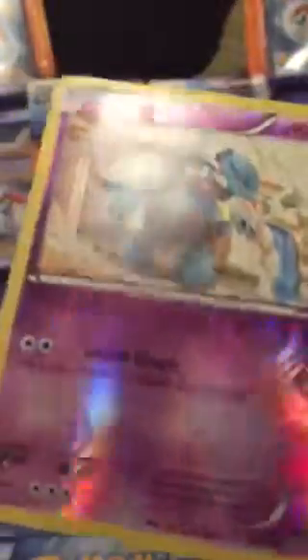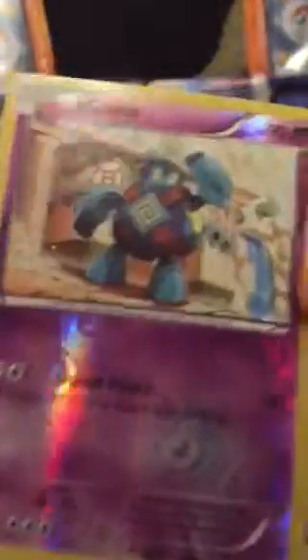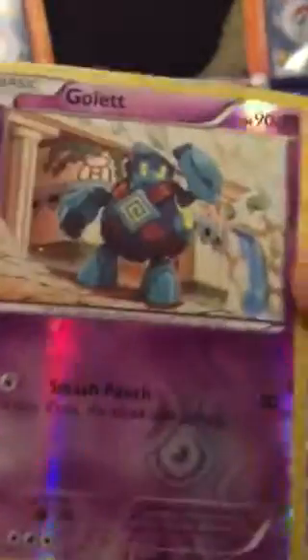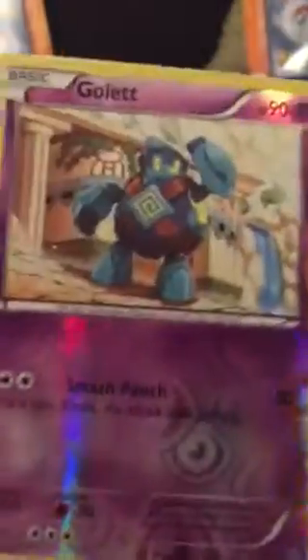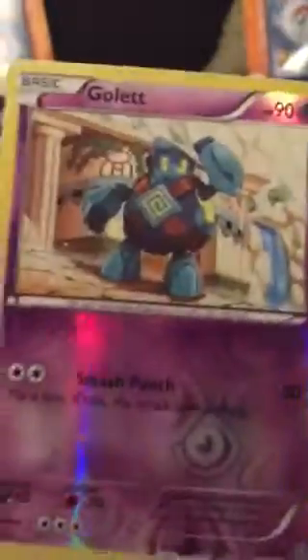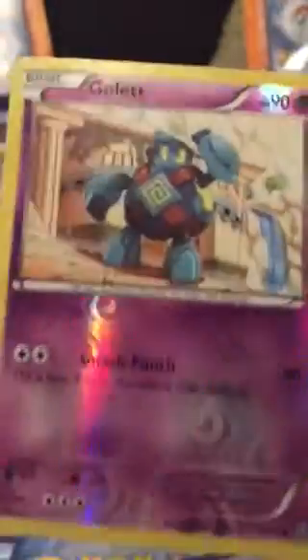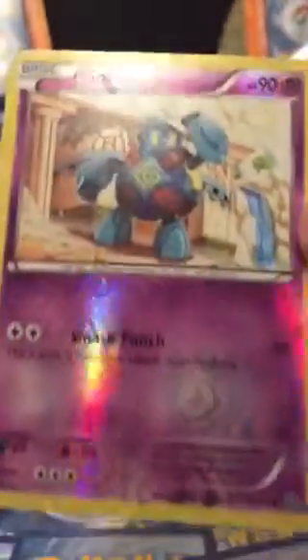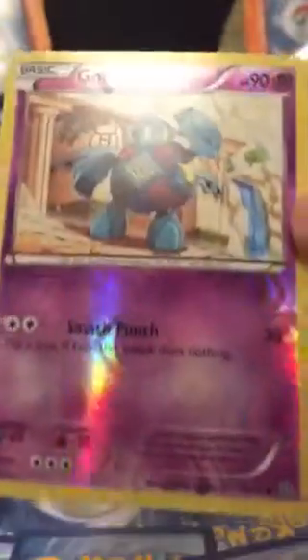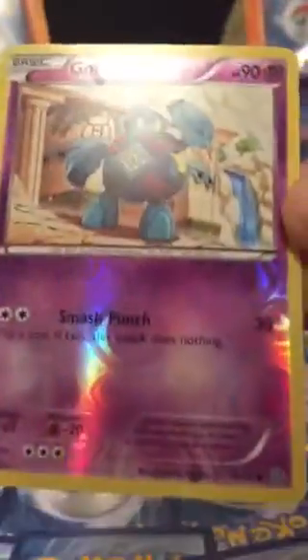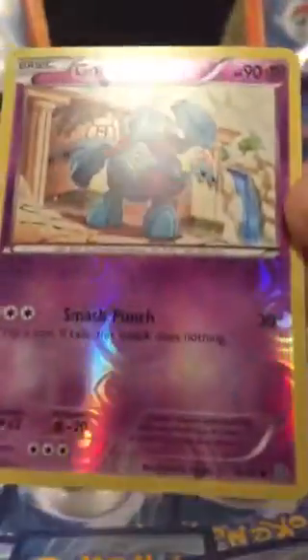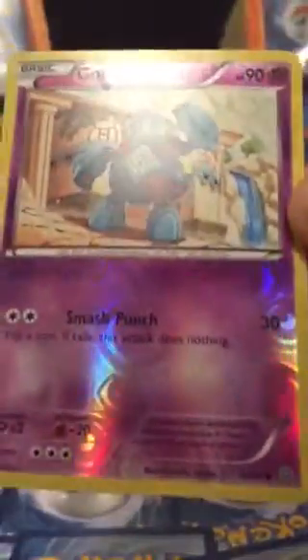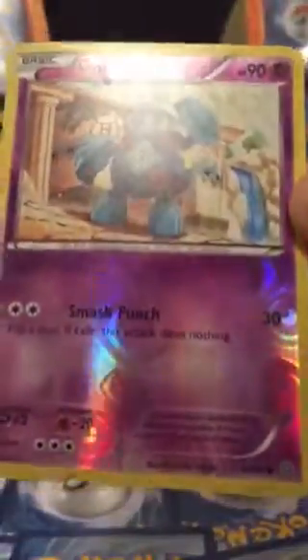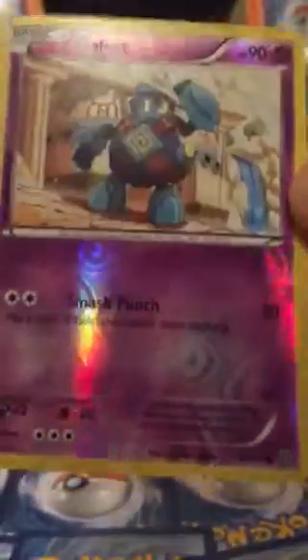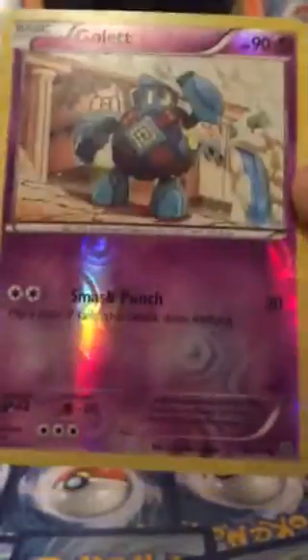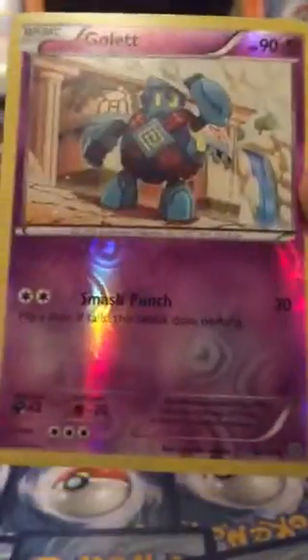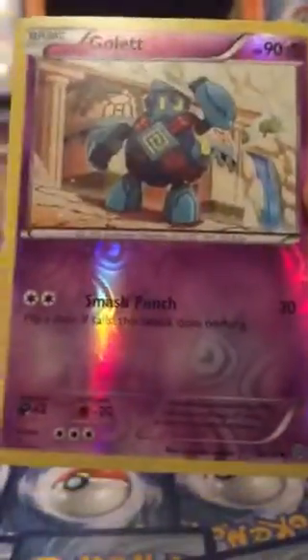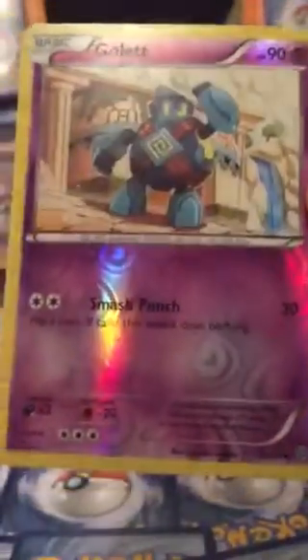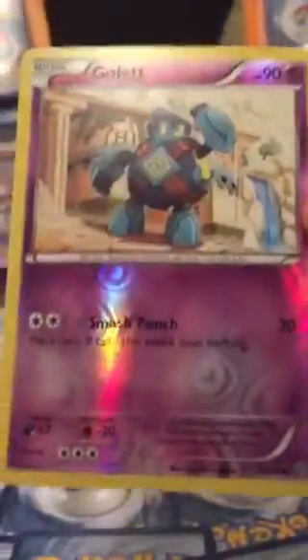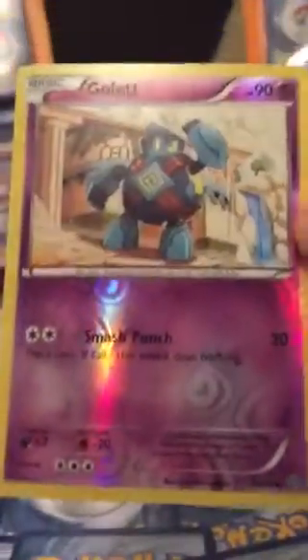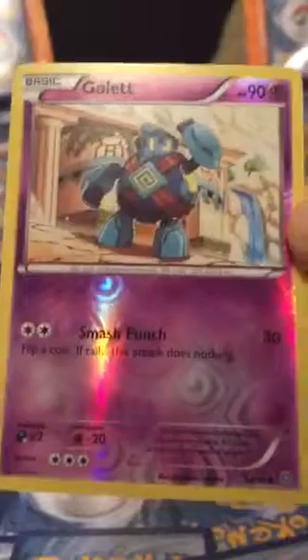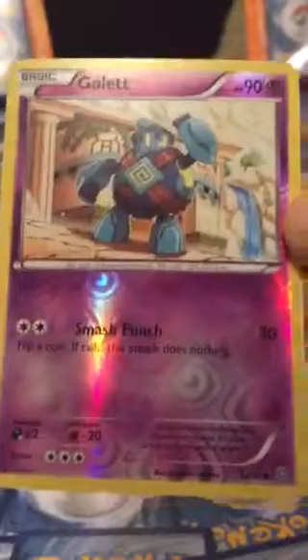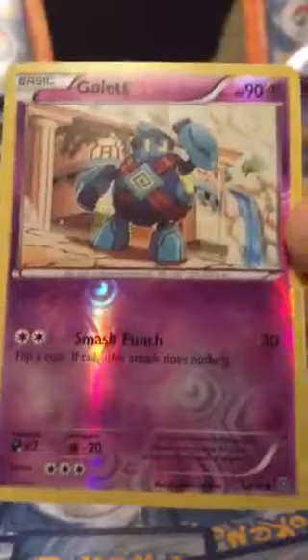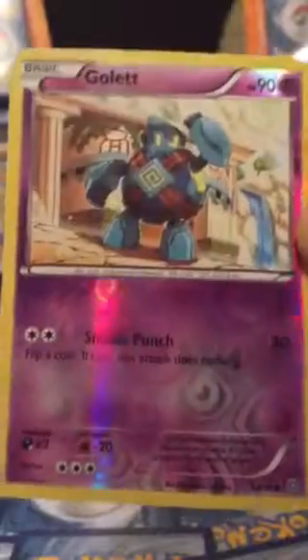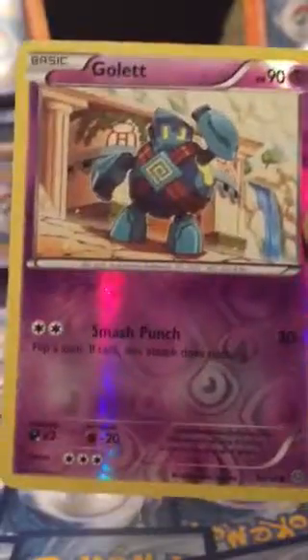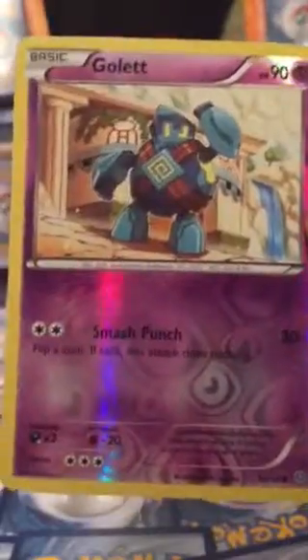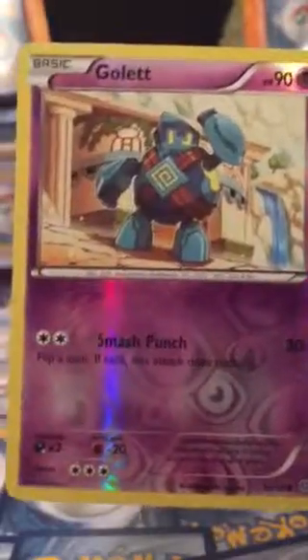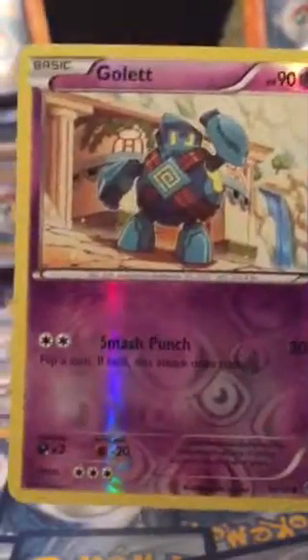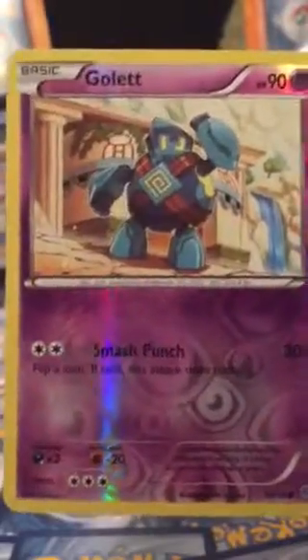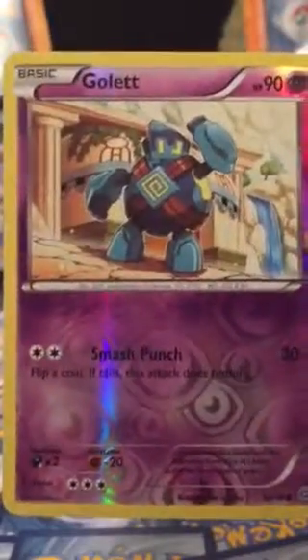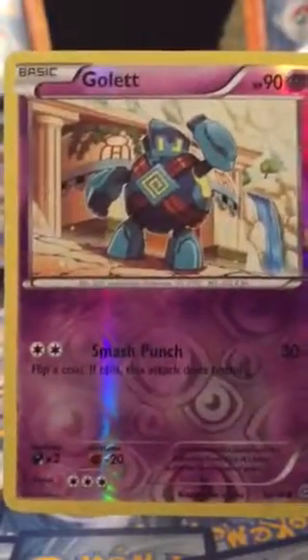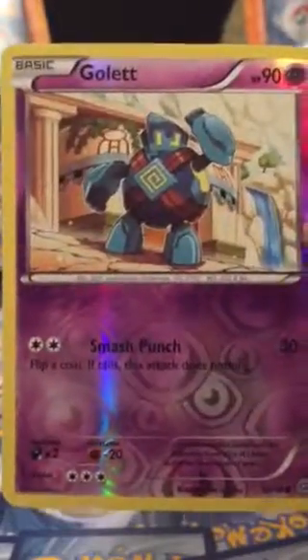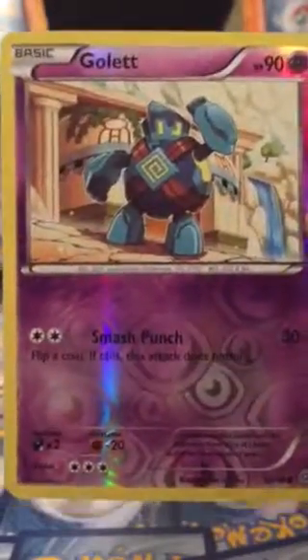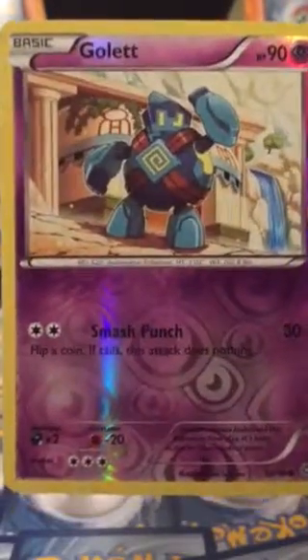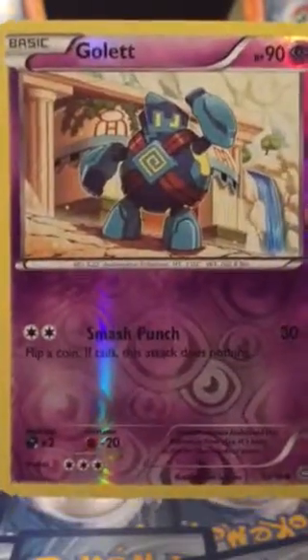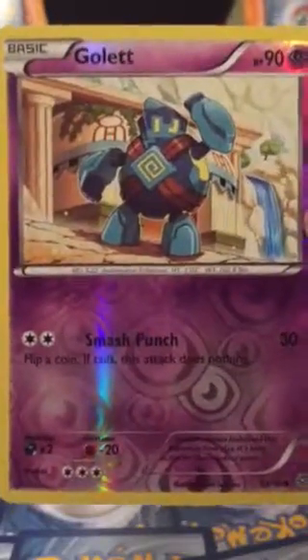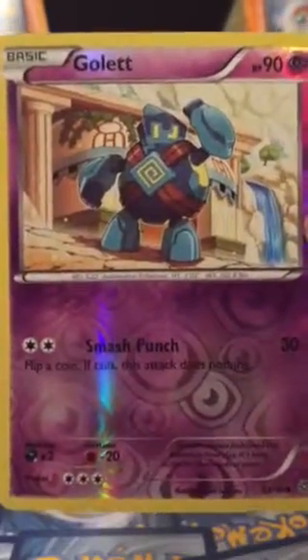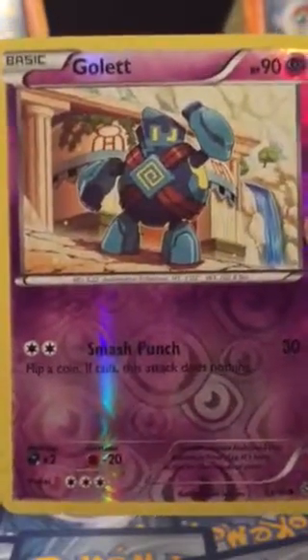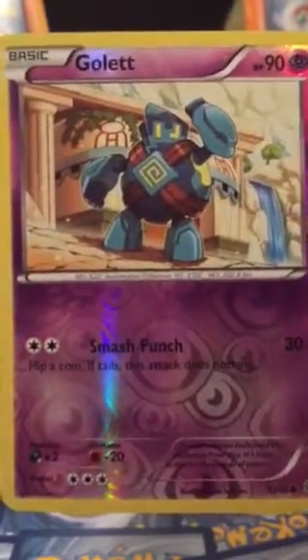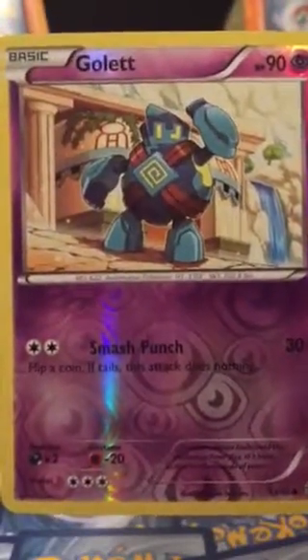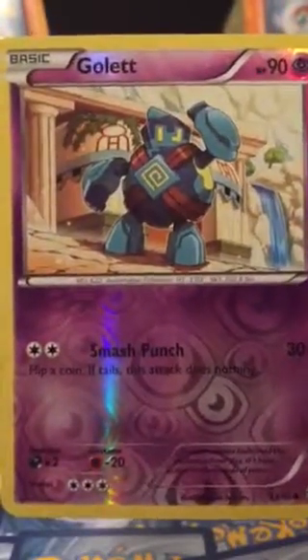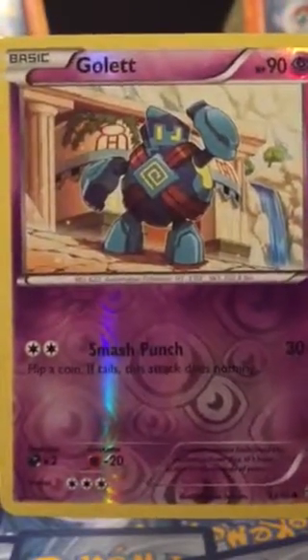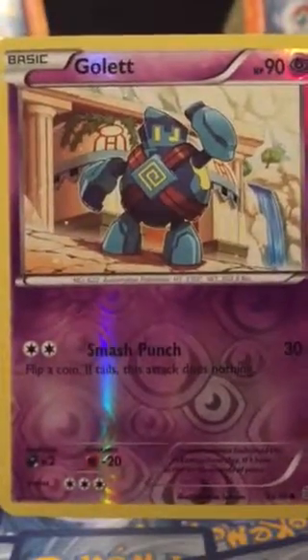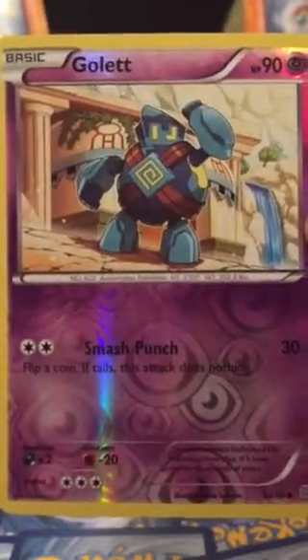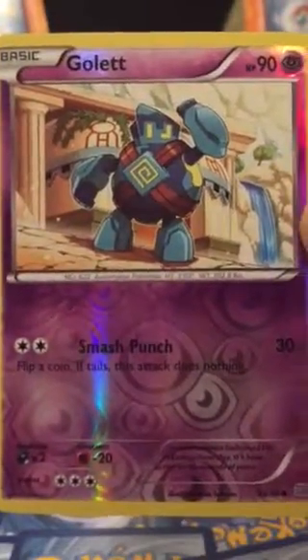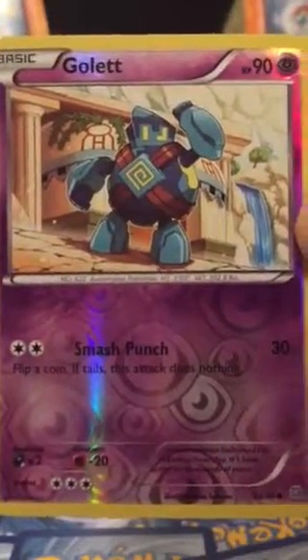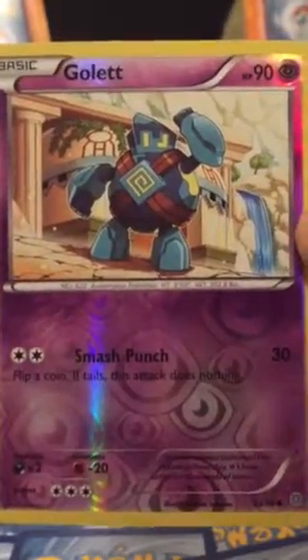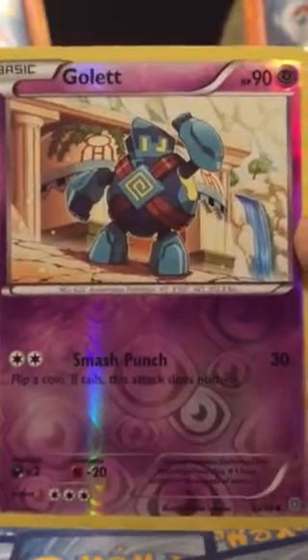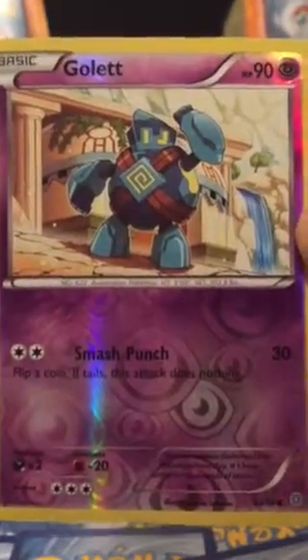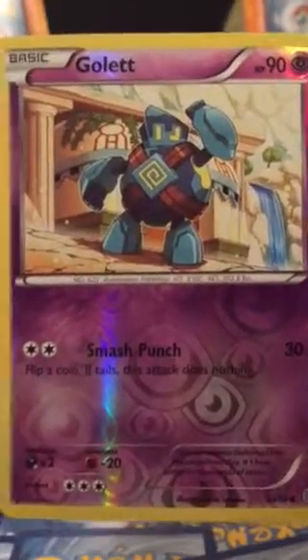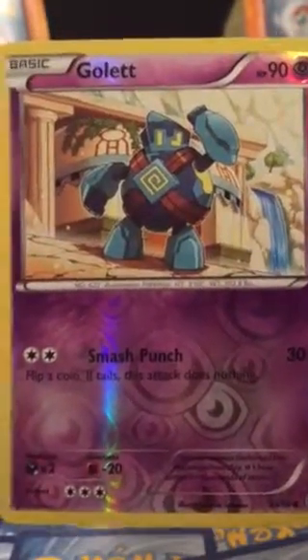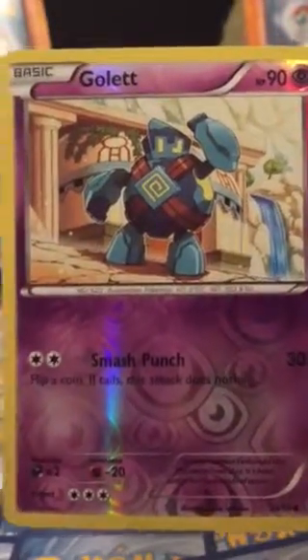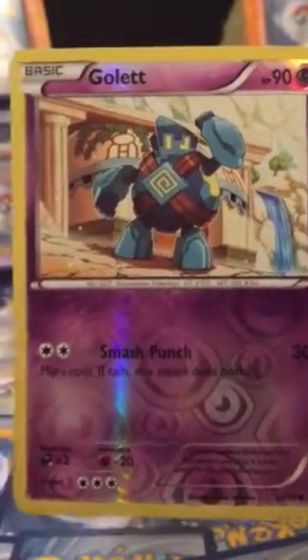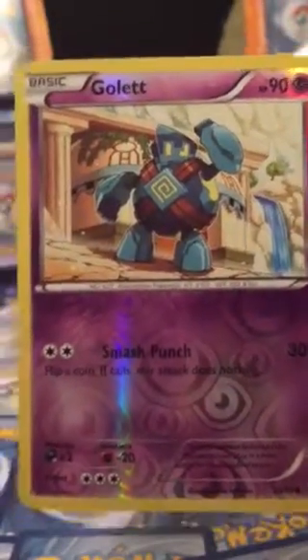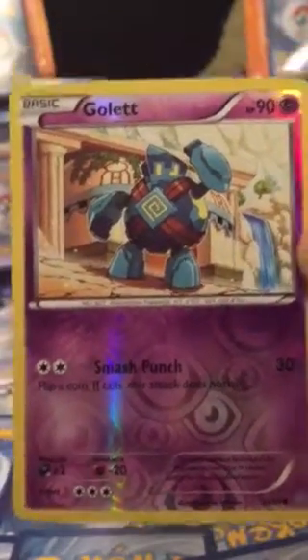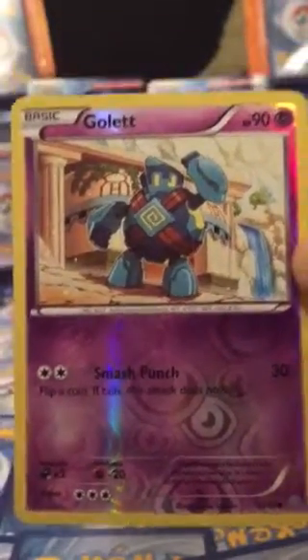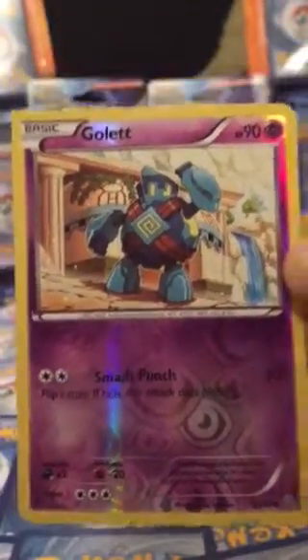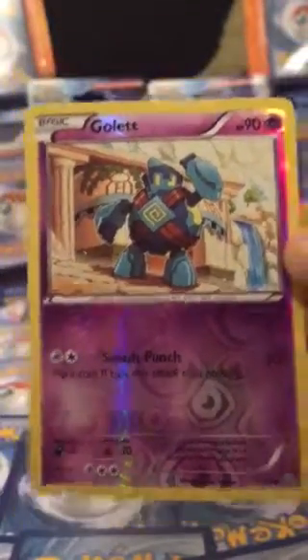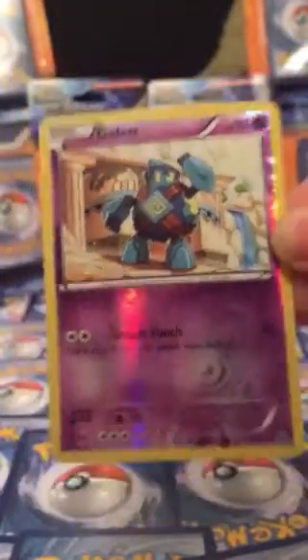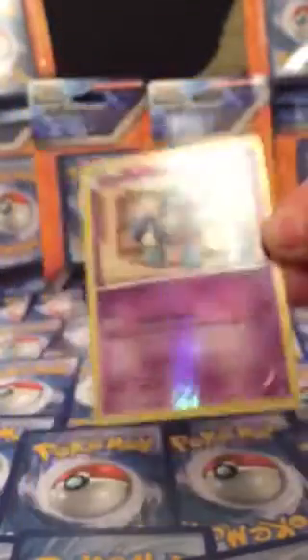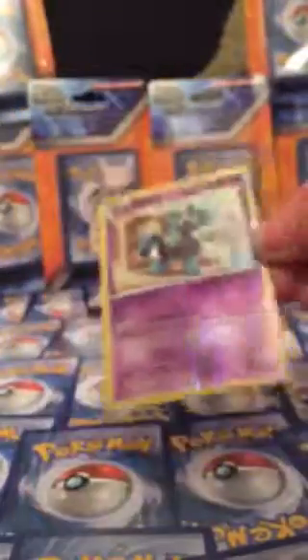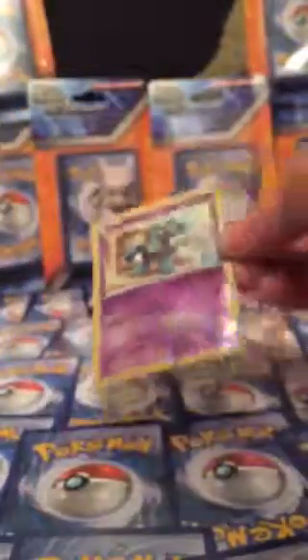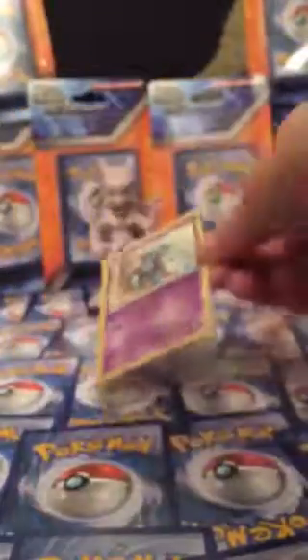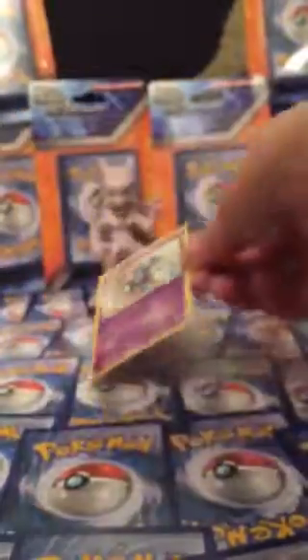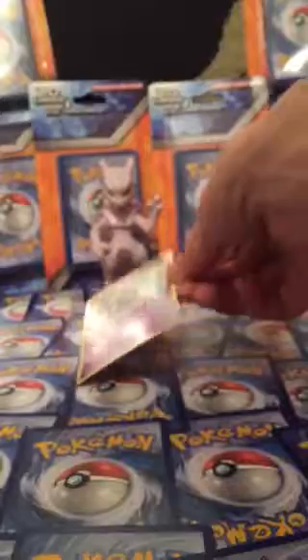Here's our foil. I don't have that yet. Very nice.